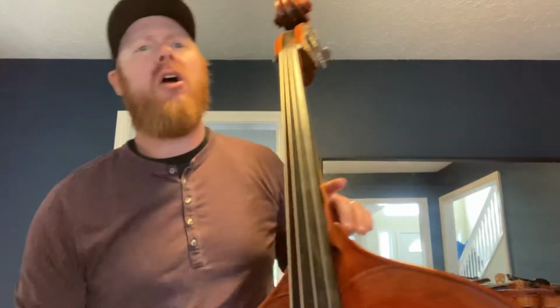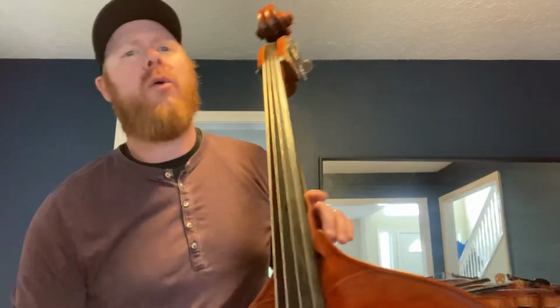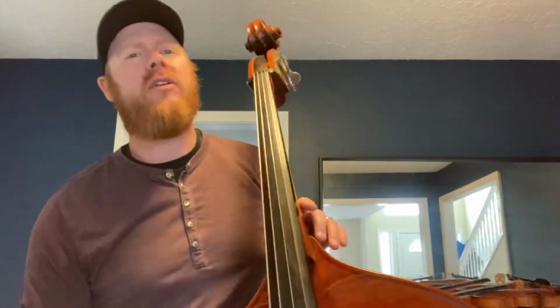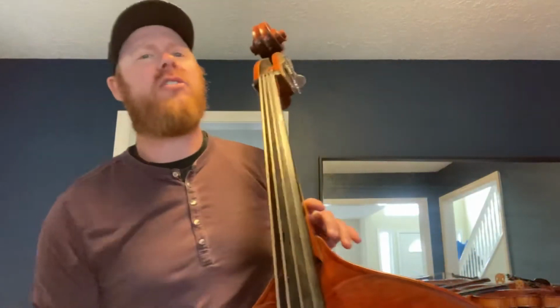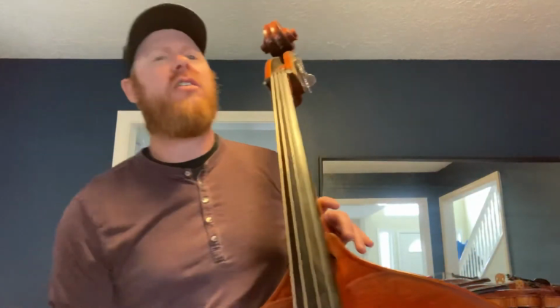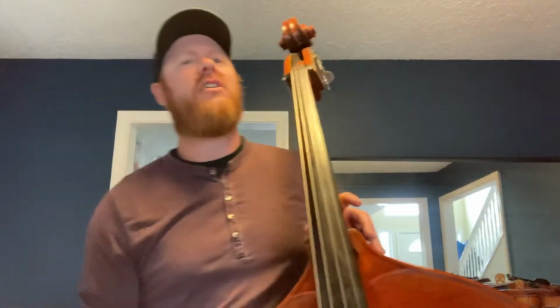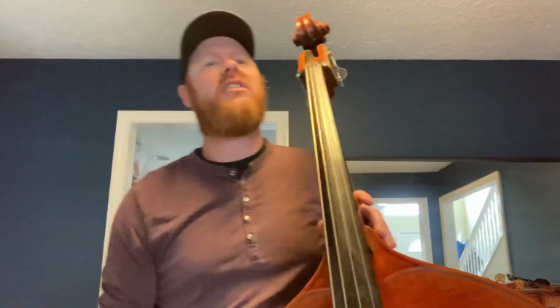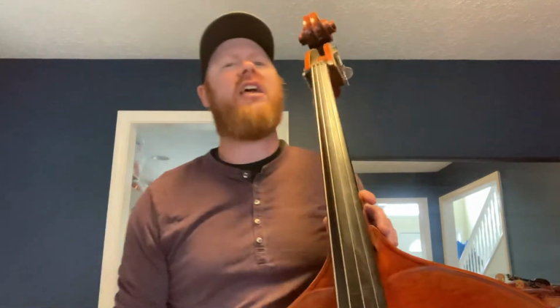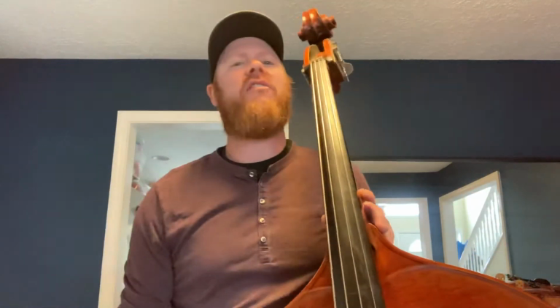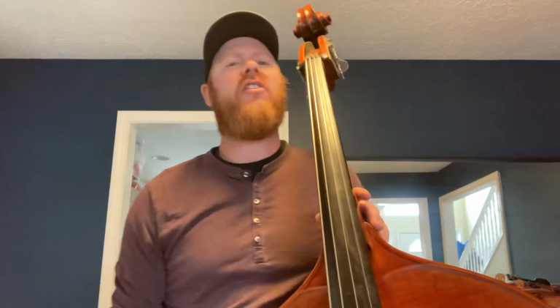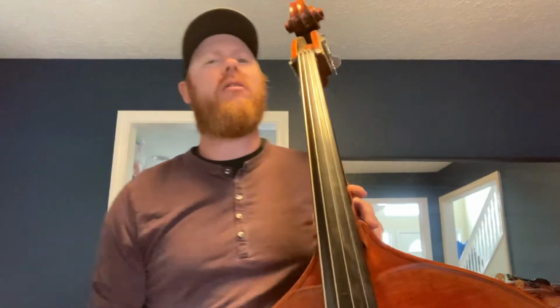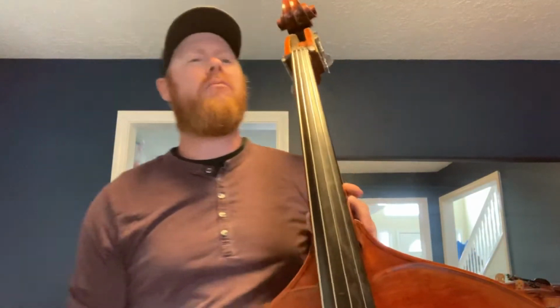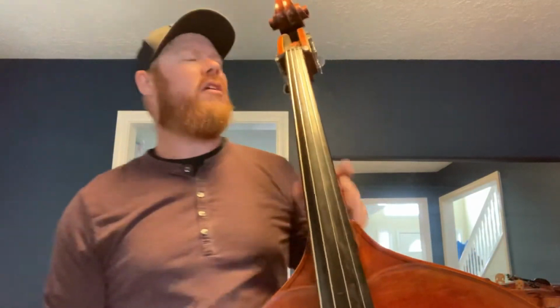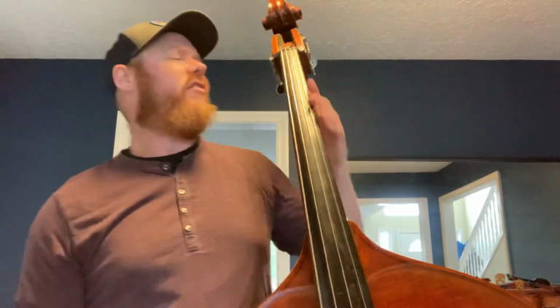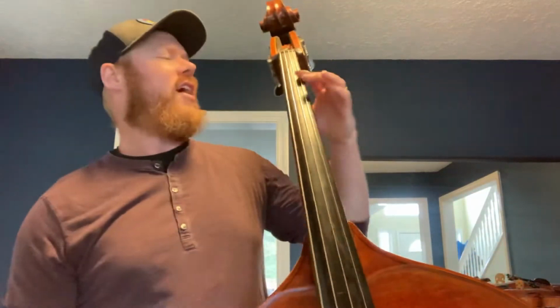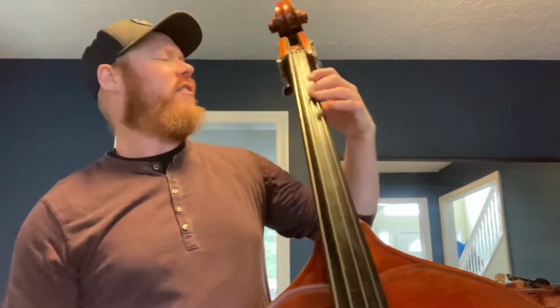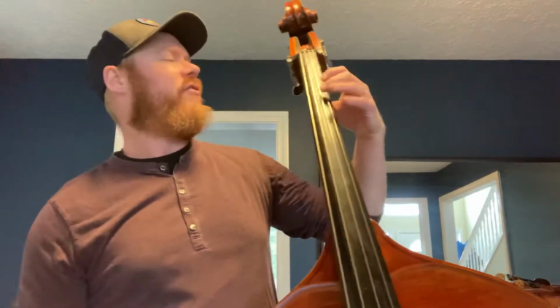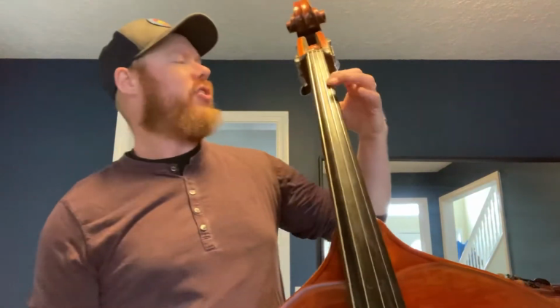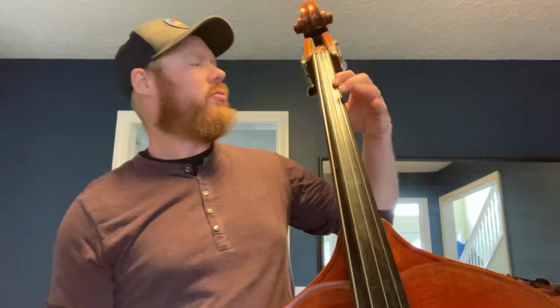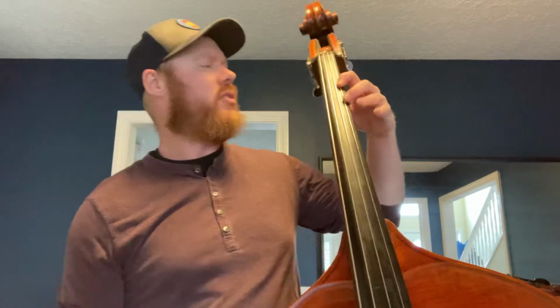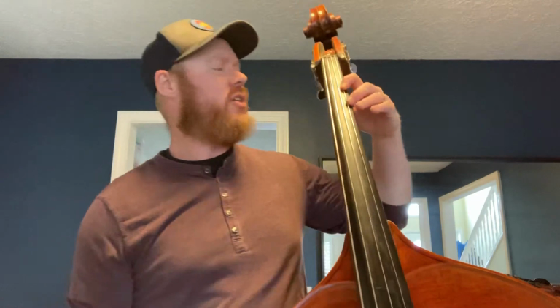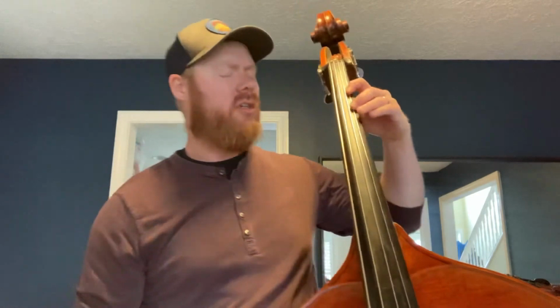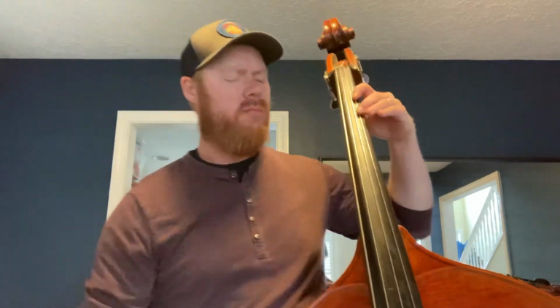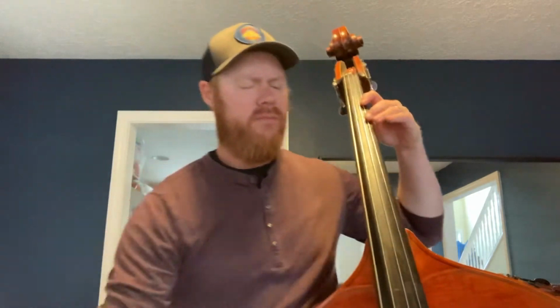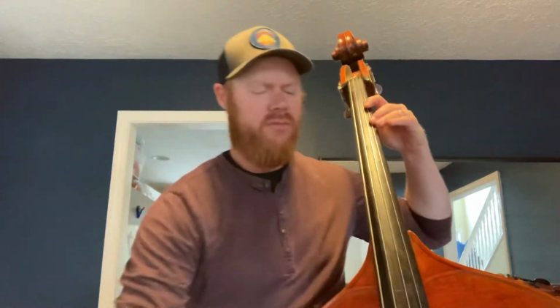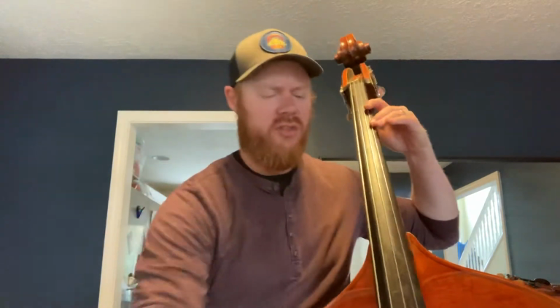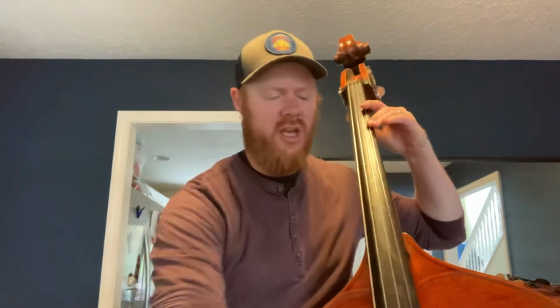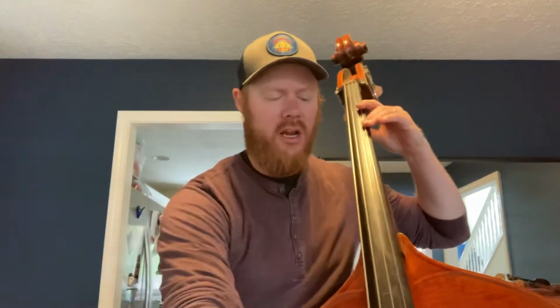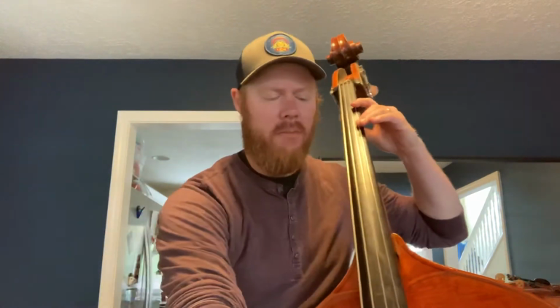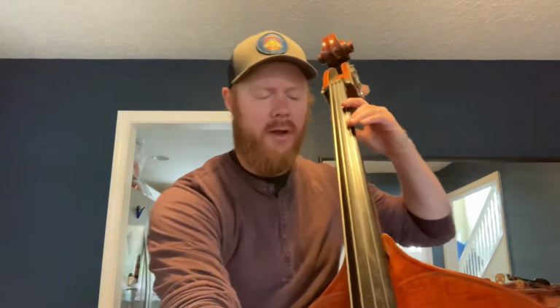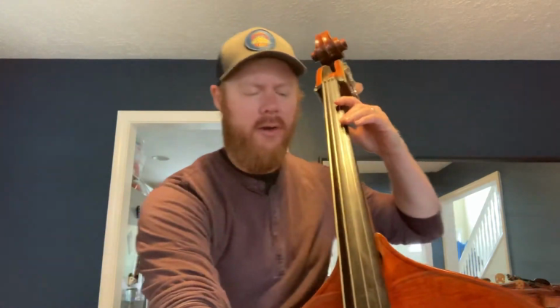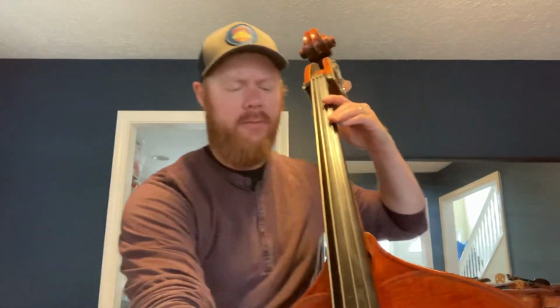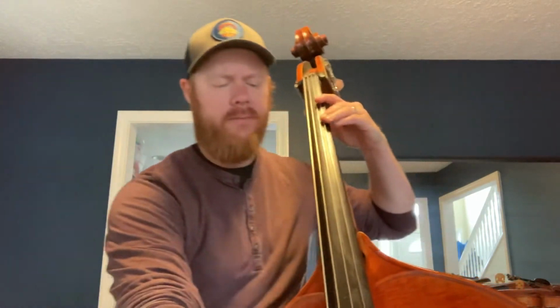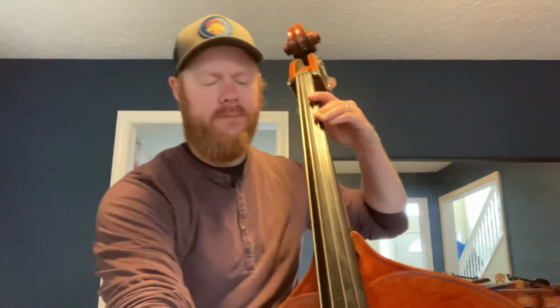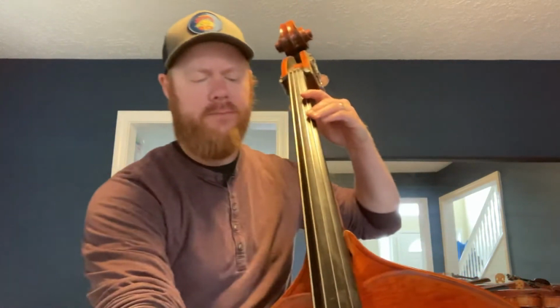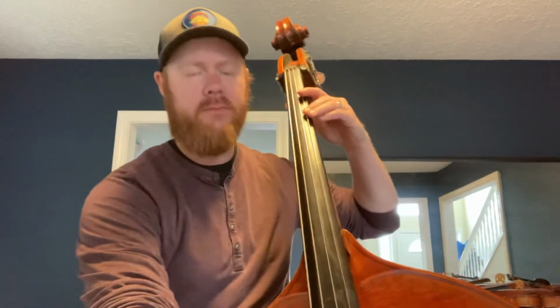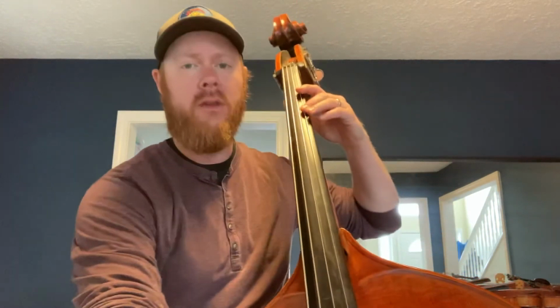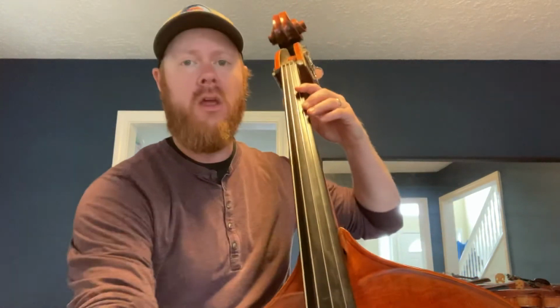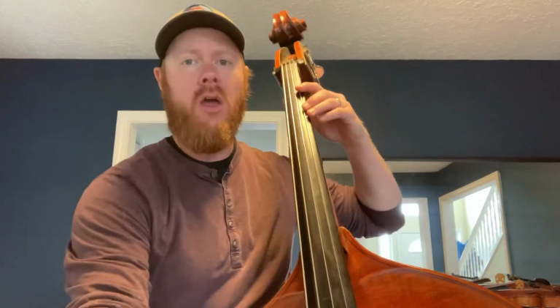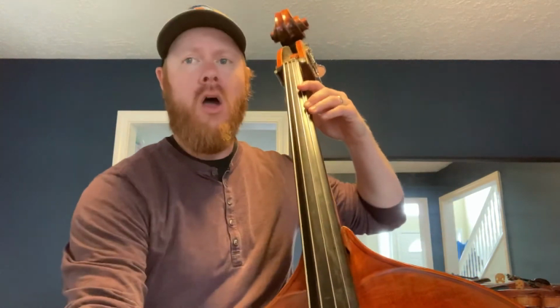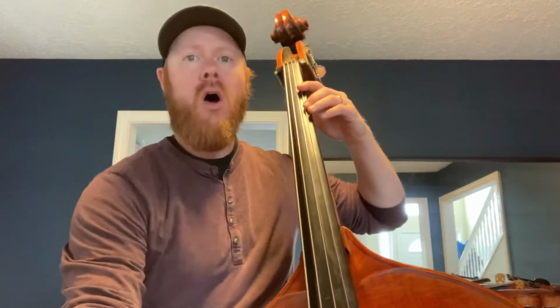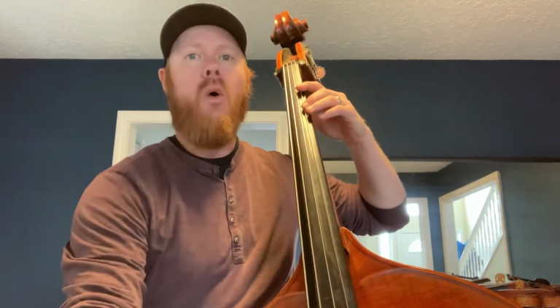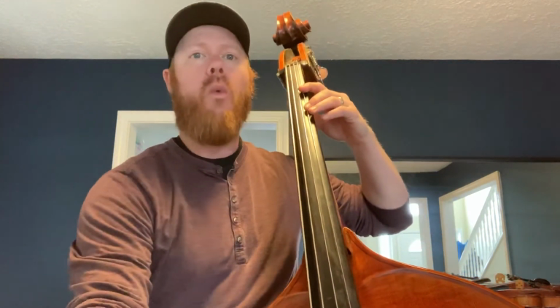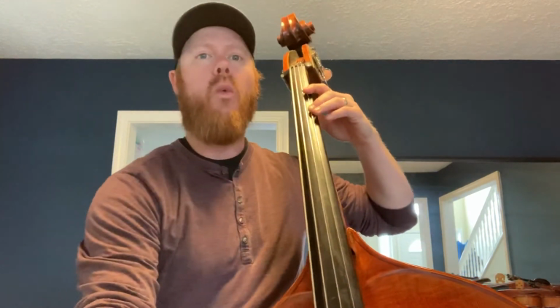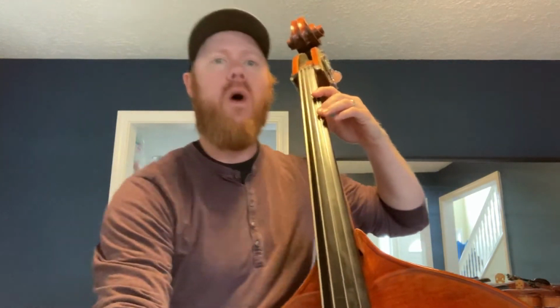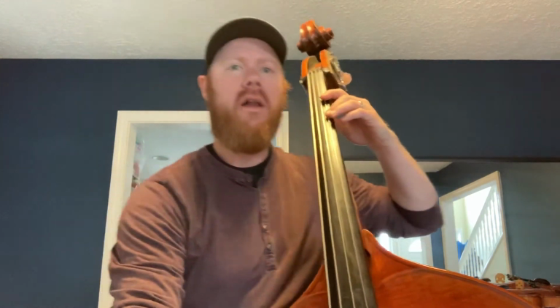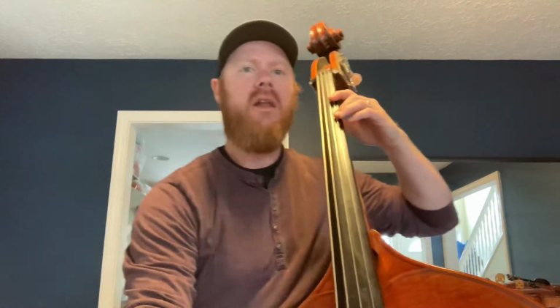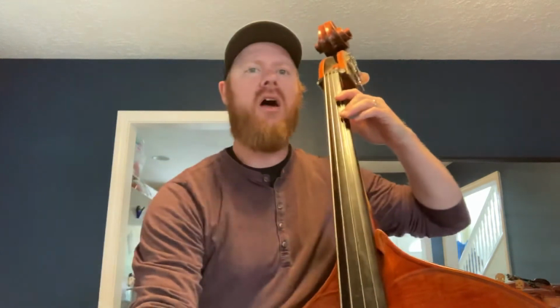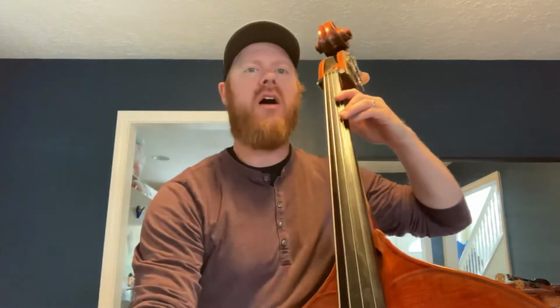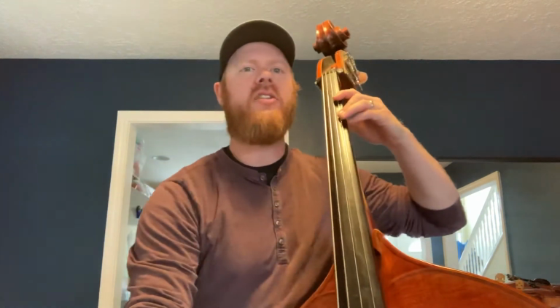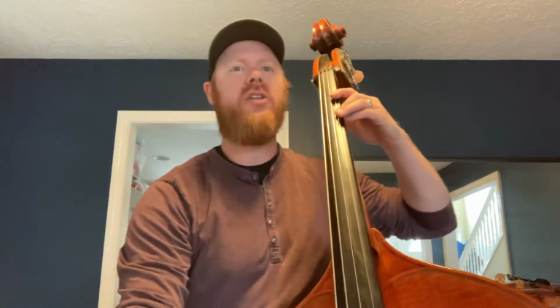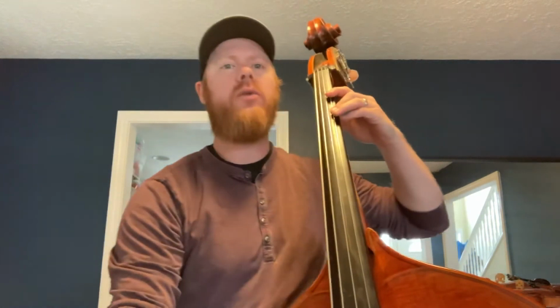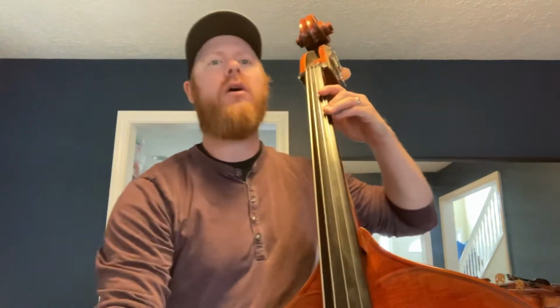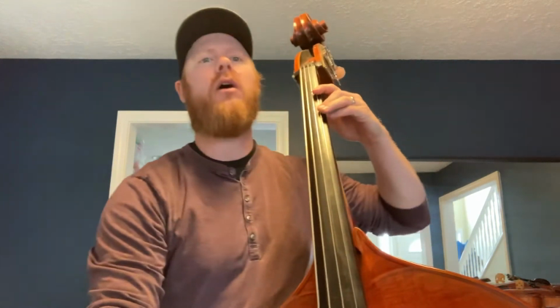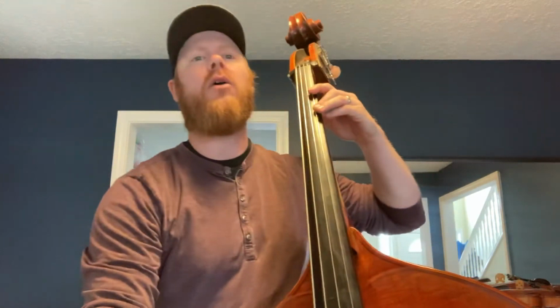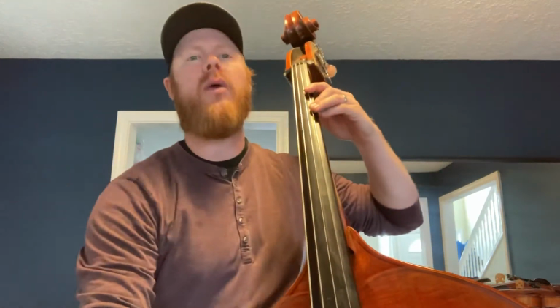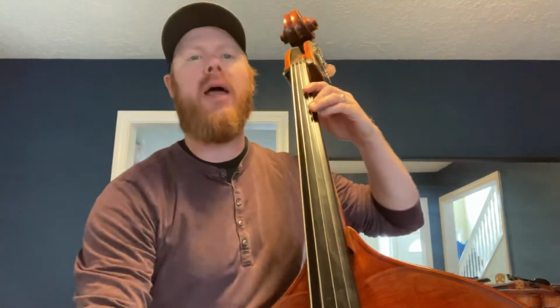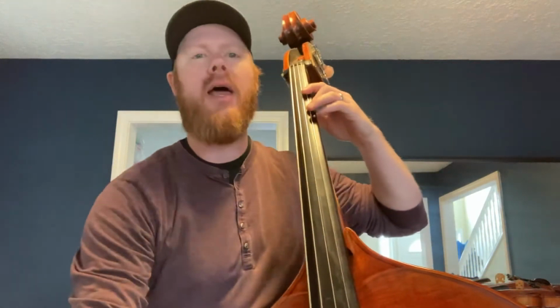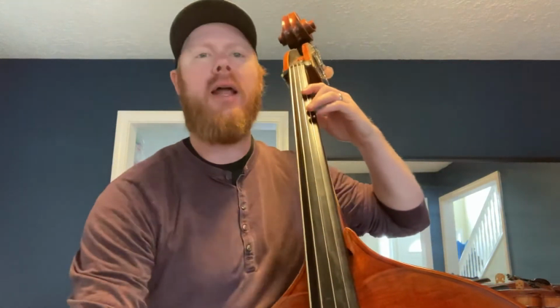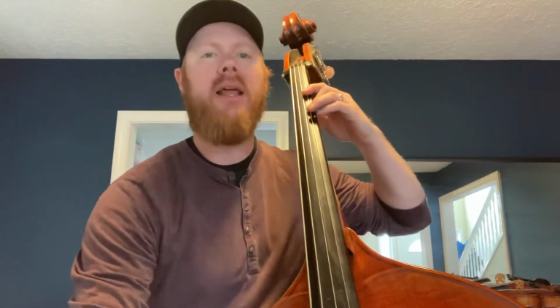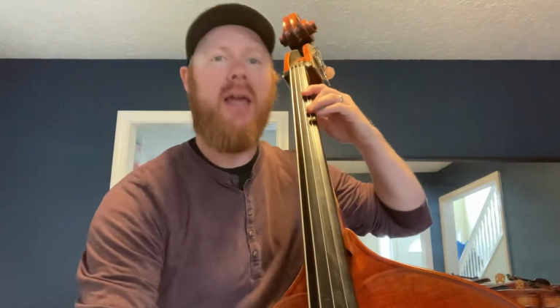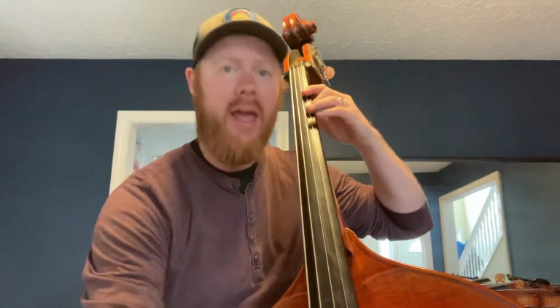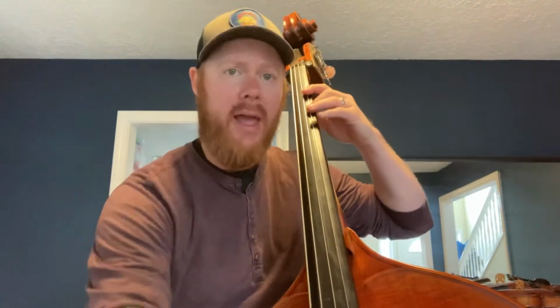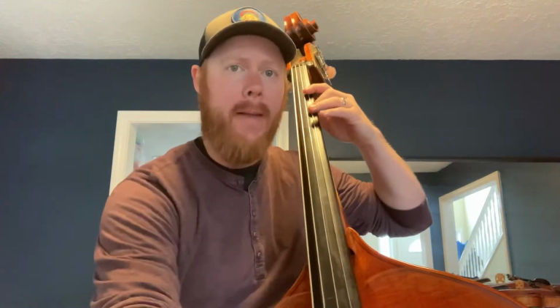We're gonna start on second finger B-flat in first position. Set your bow. One a two a, ready in...